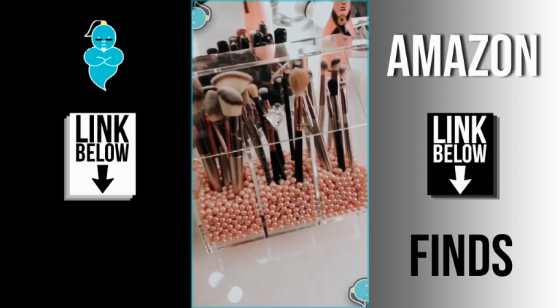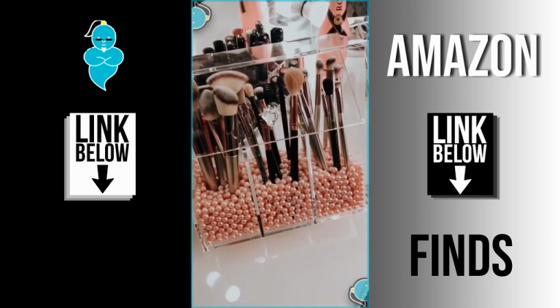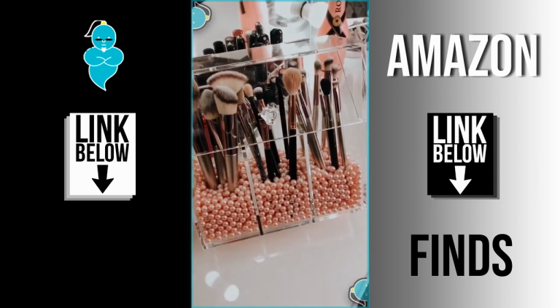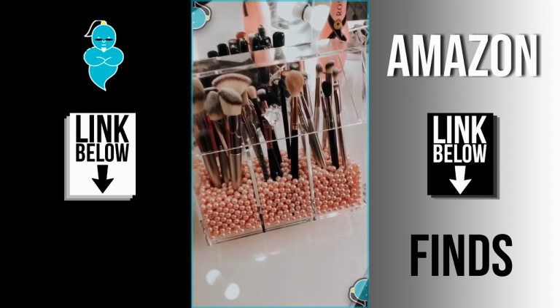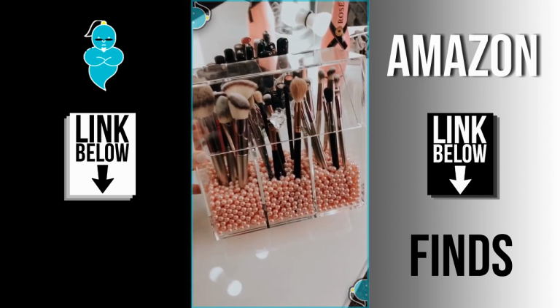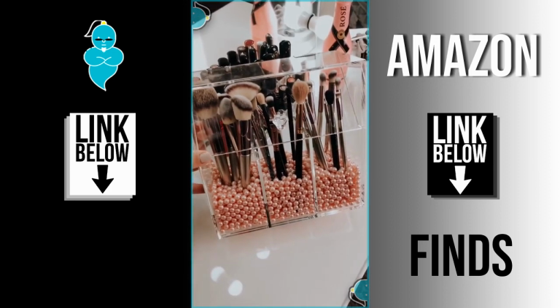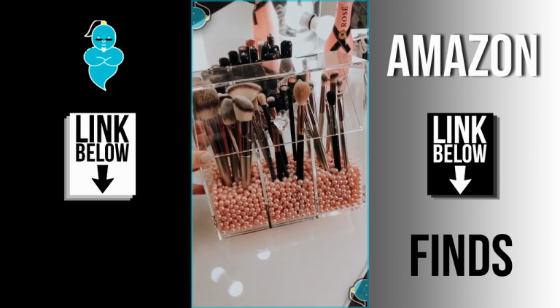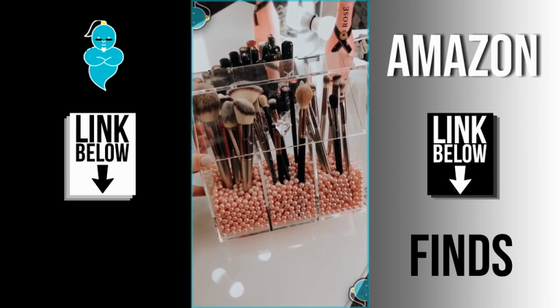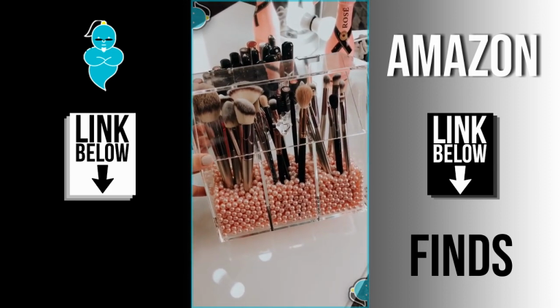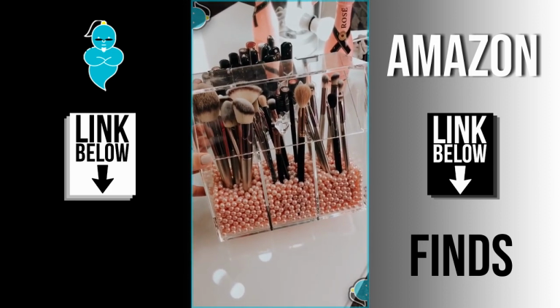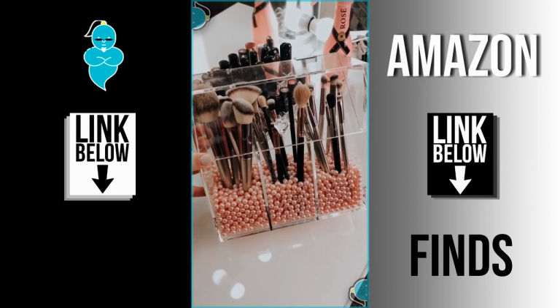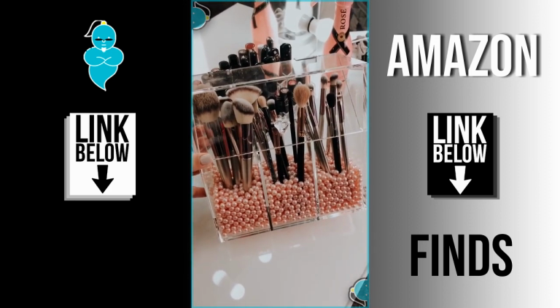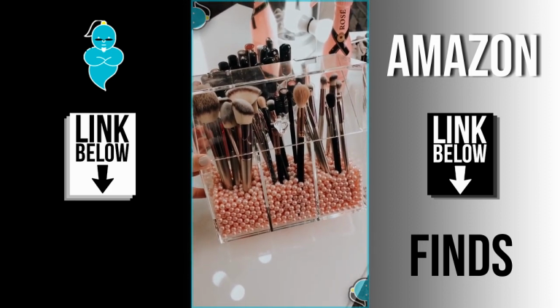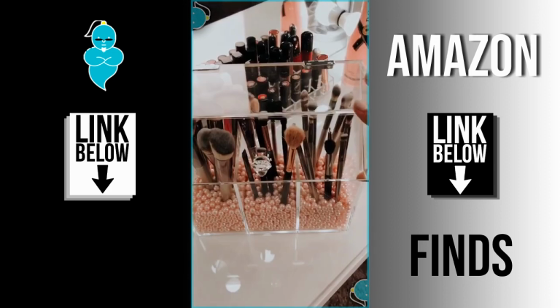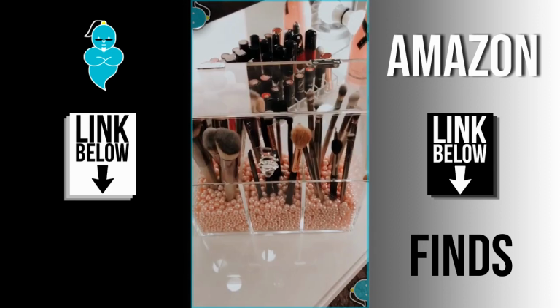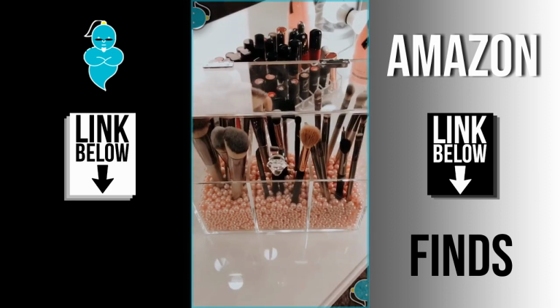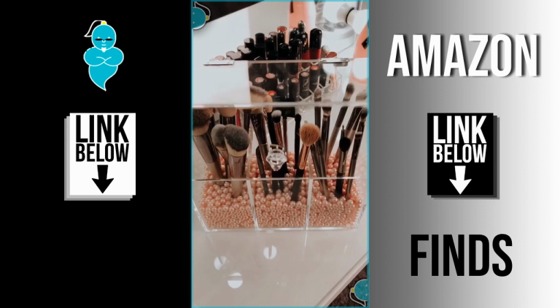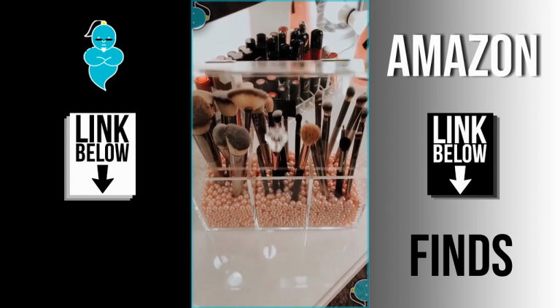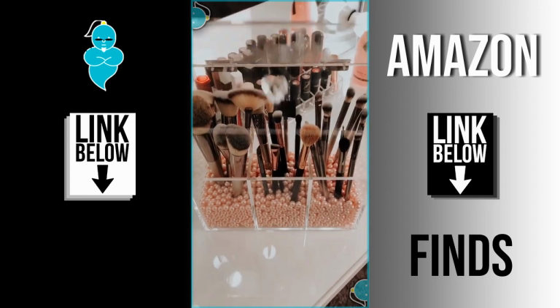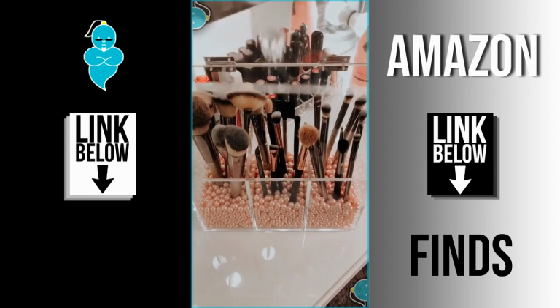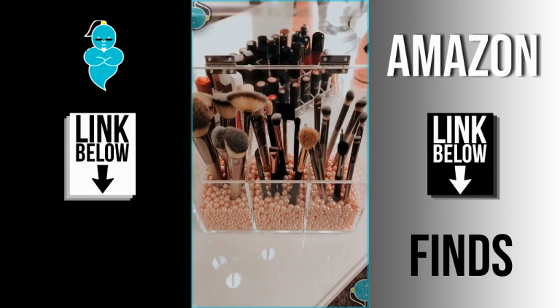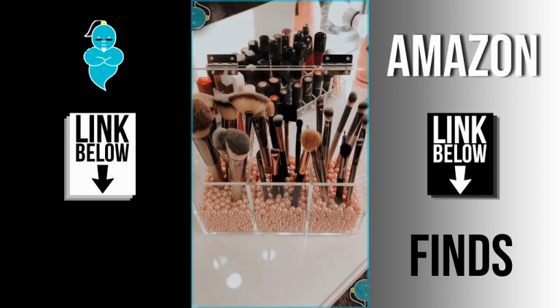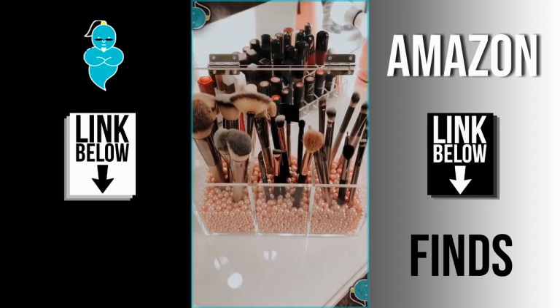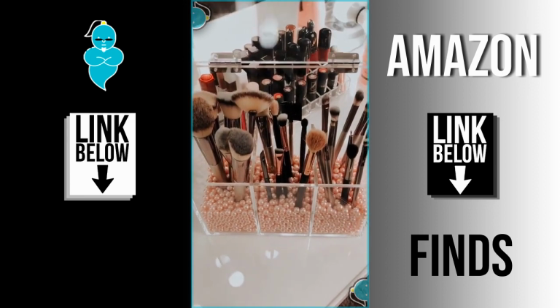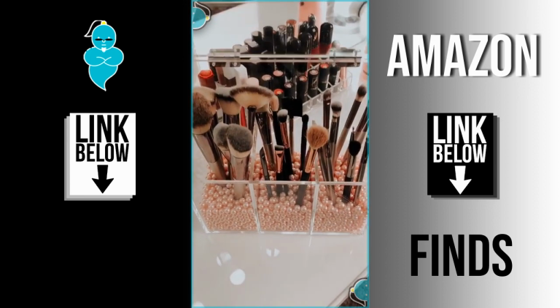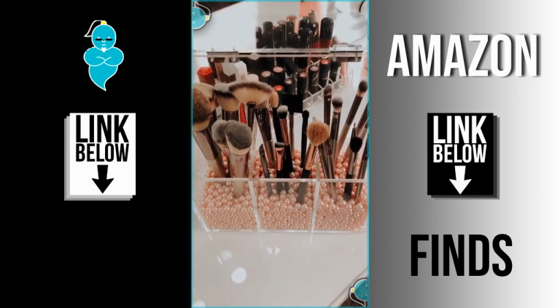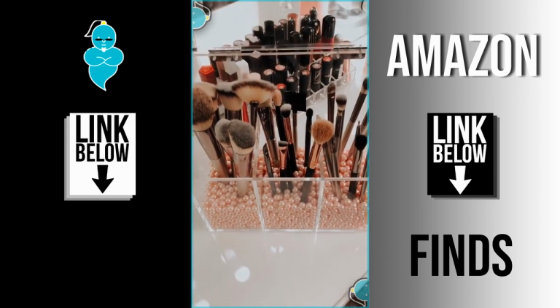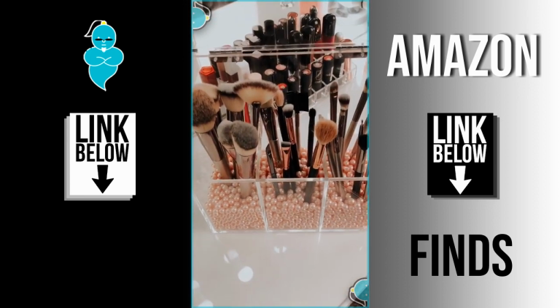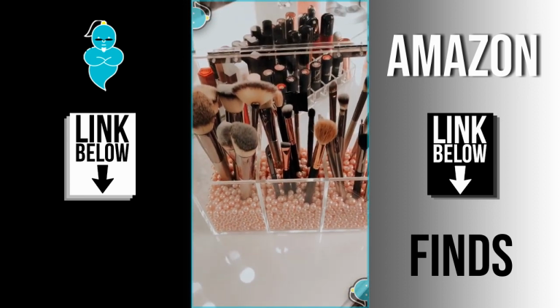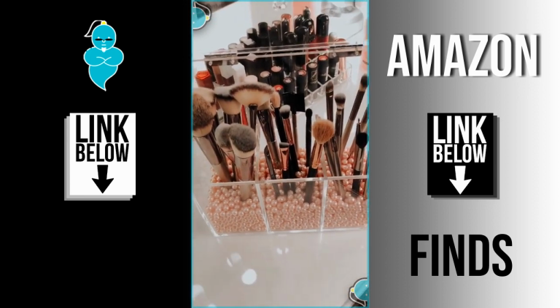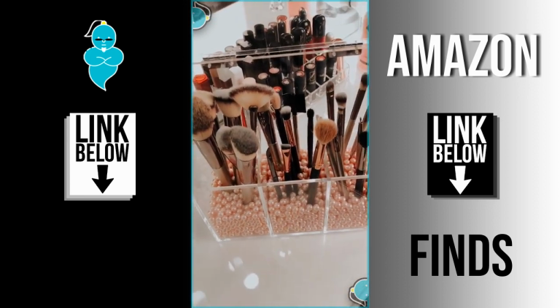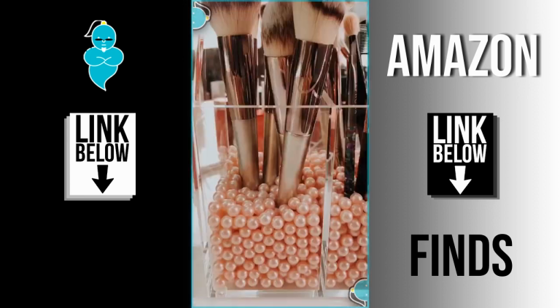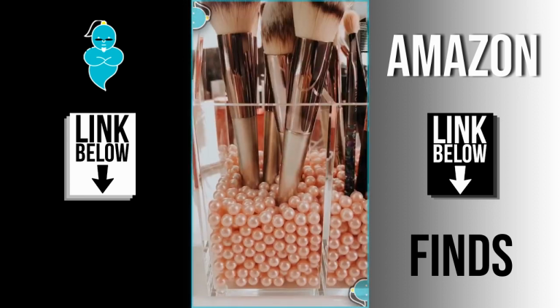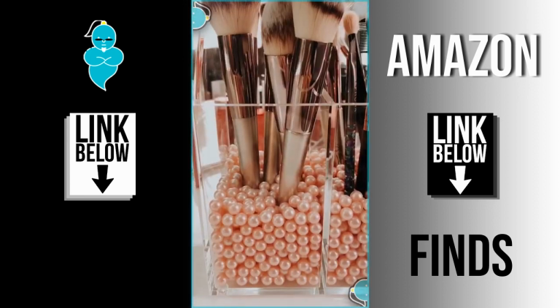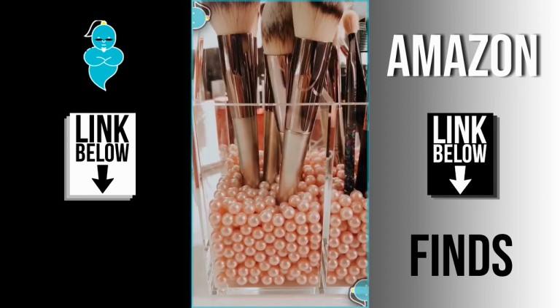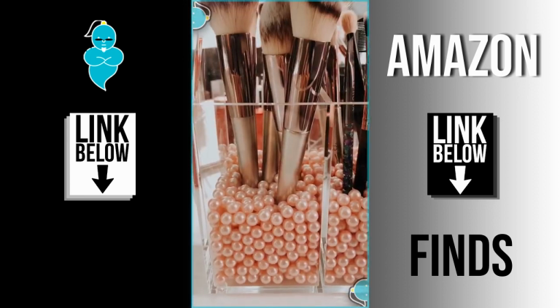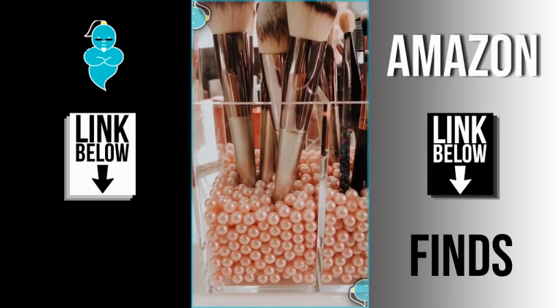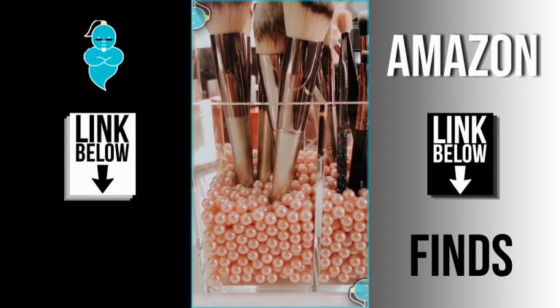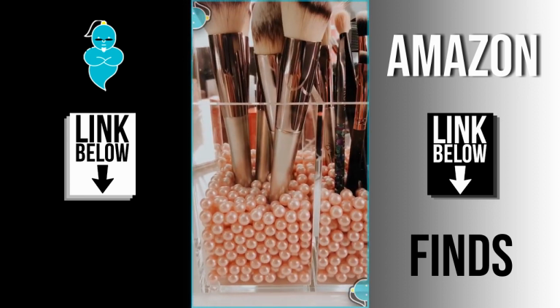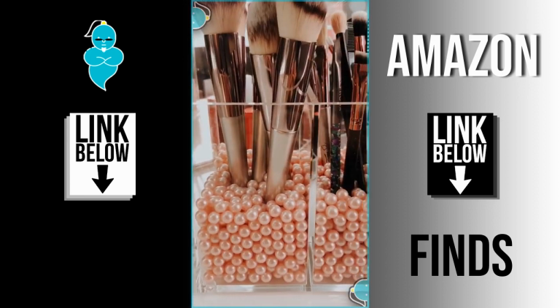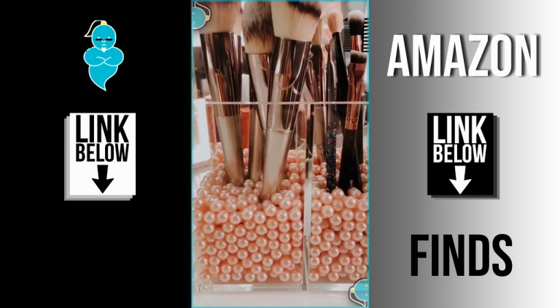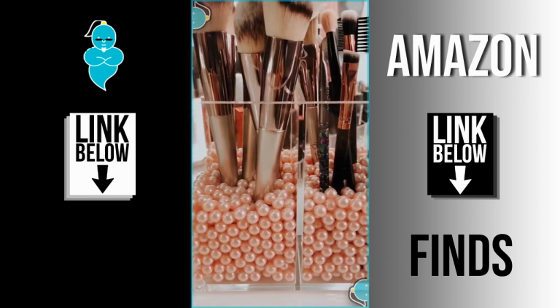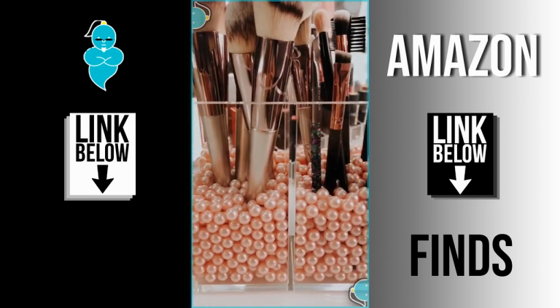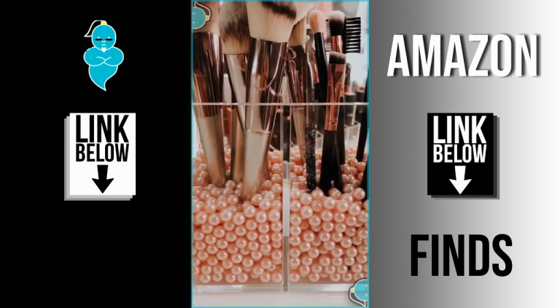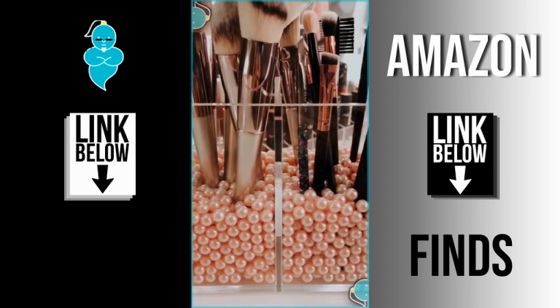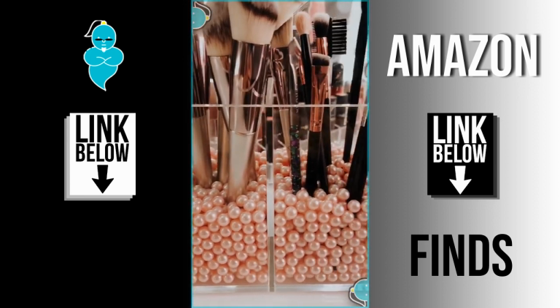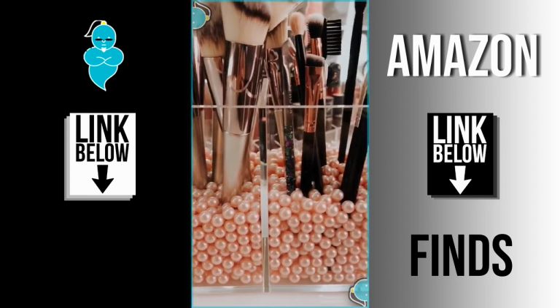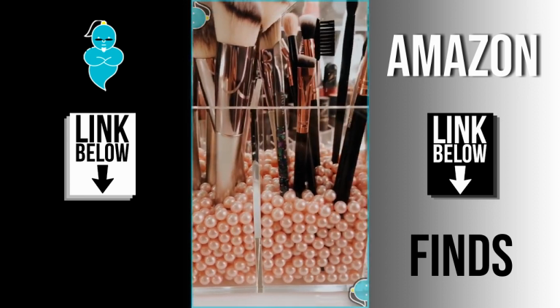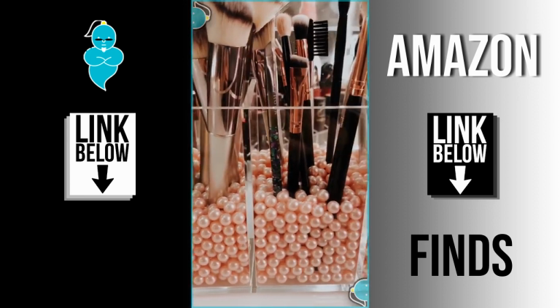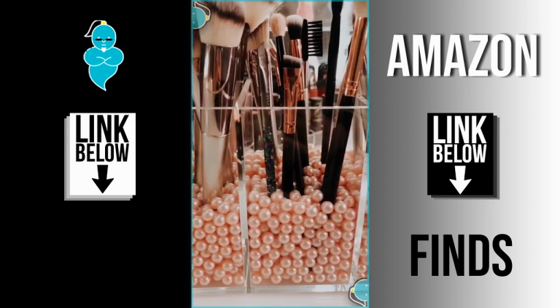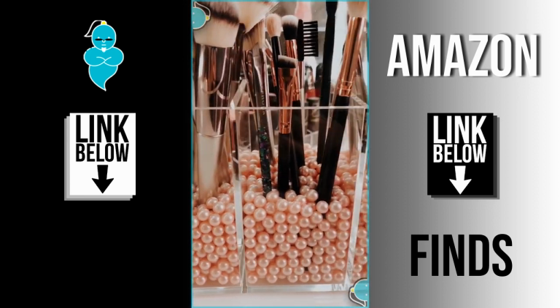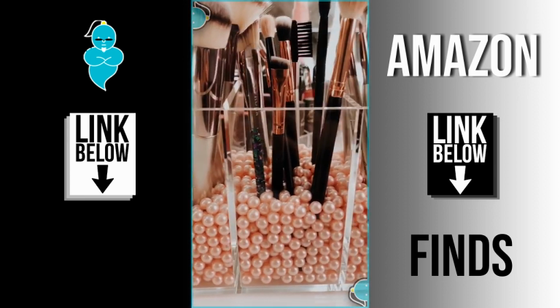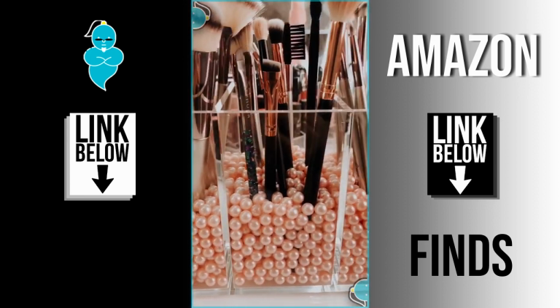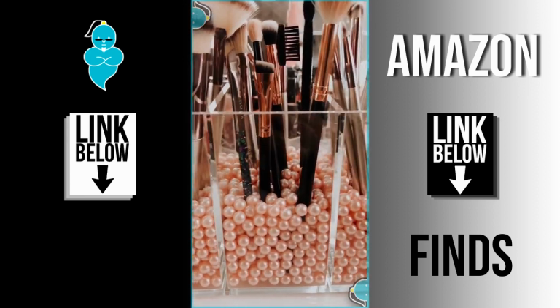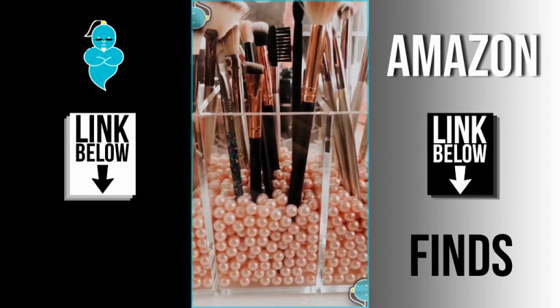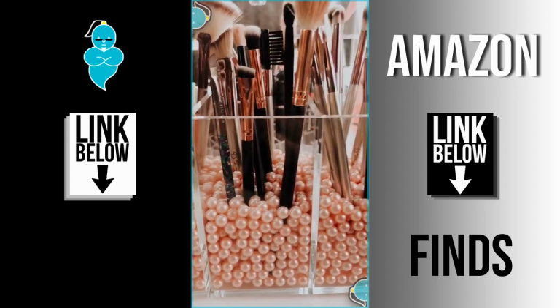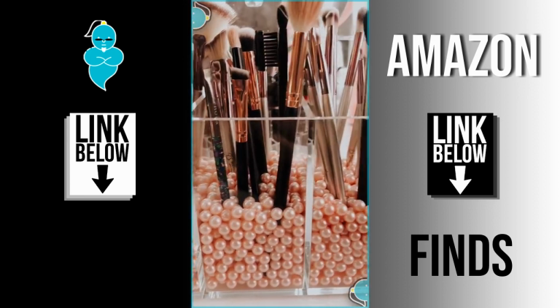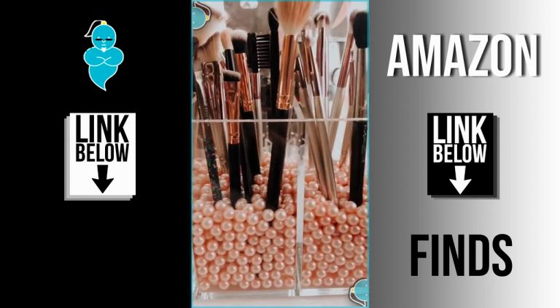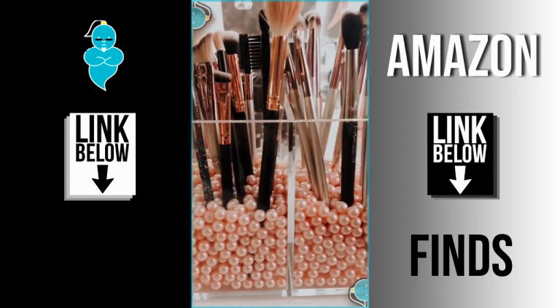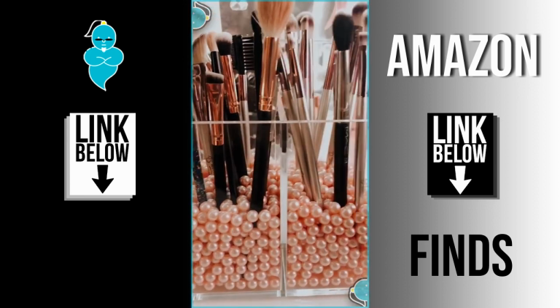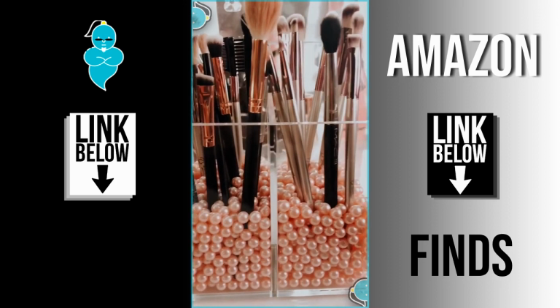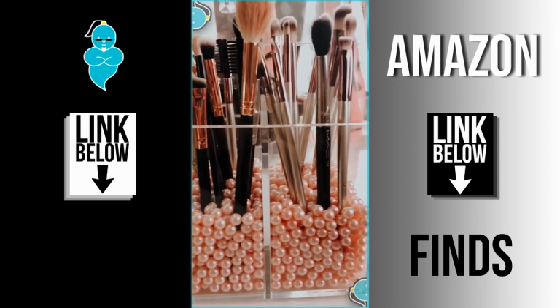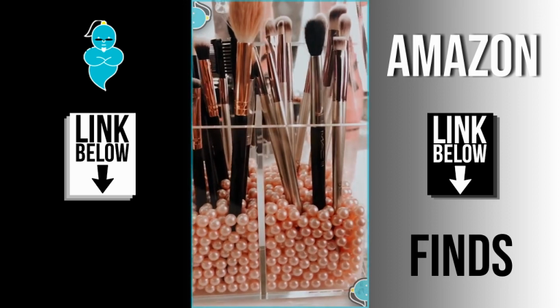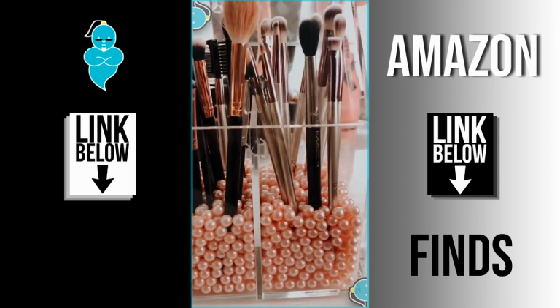This dustproof makeup brush organizer — just imagine how much dust can accumulate on your brushes. Plus it holds a lot and you can choose your colors for the pearls.